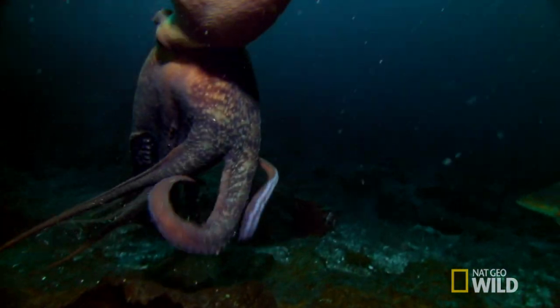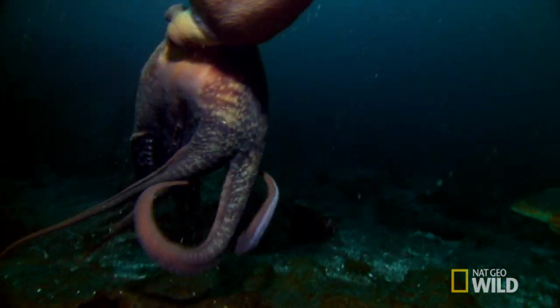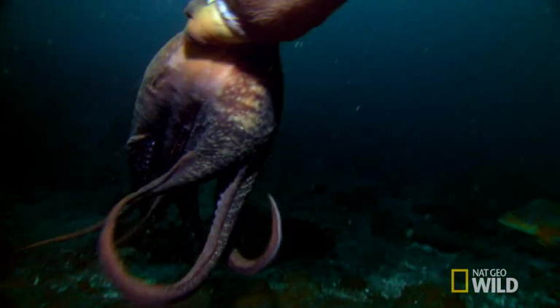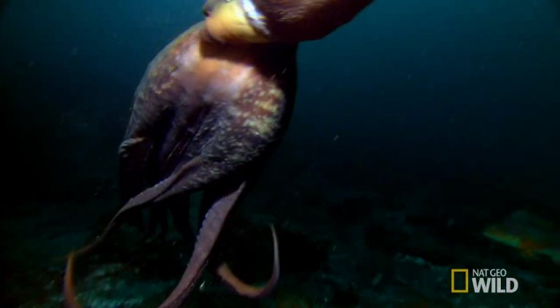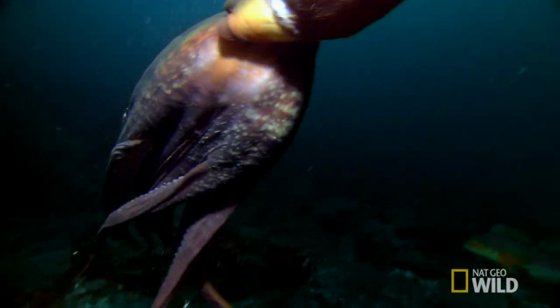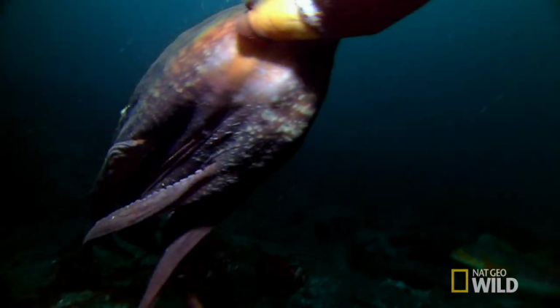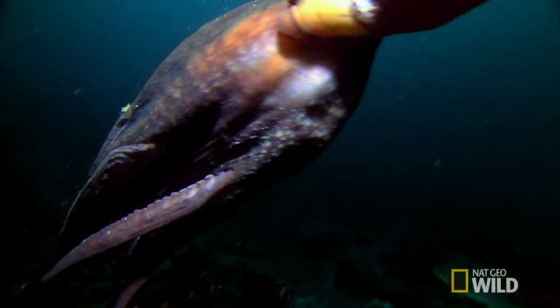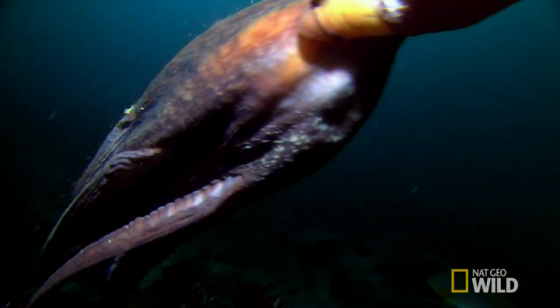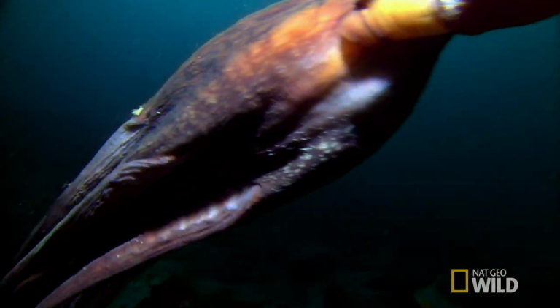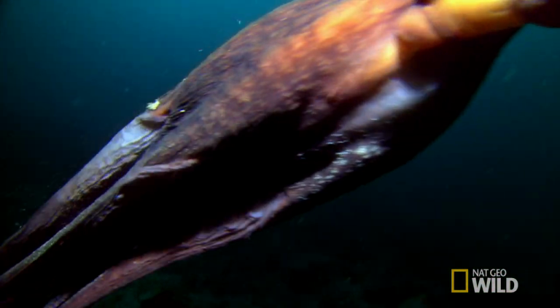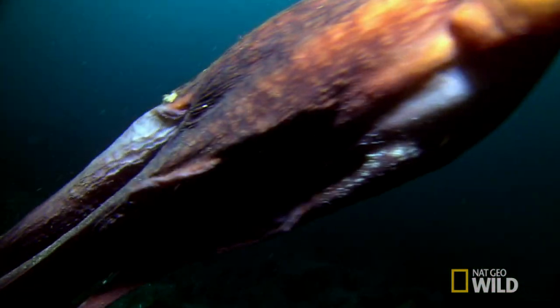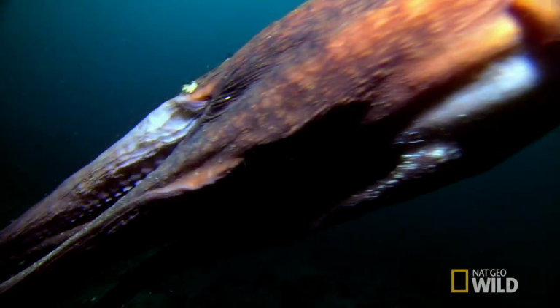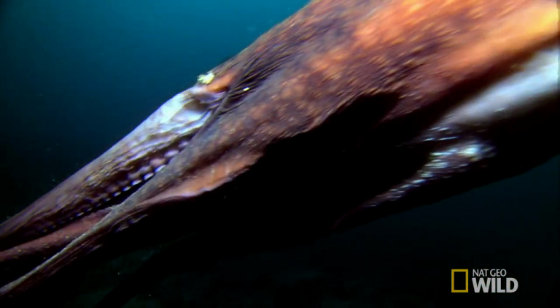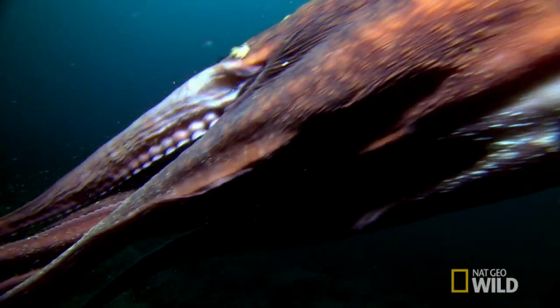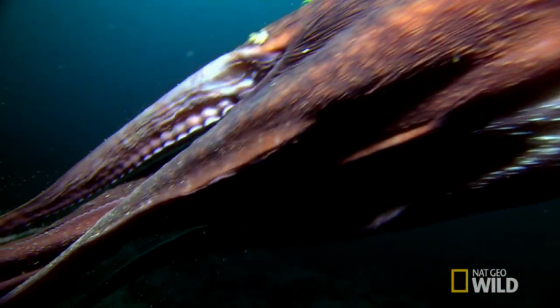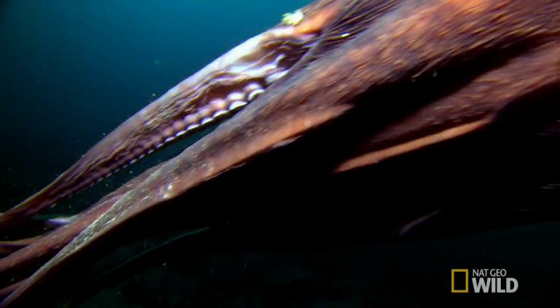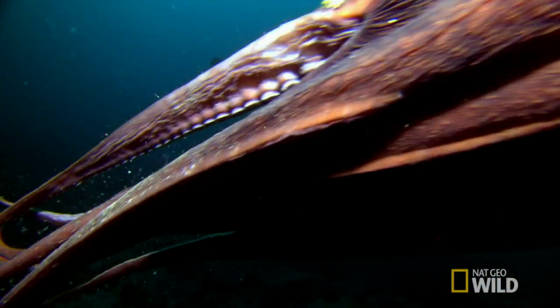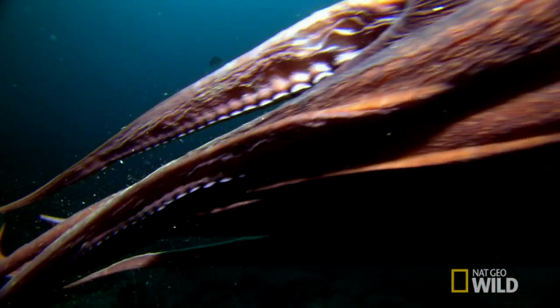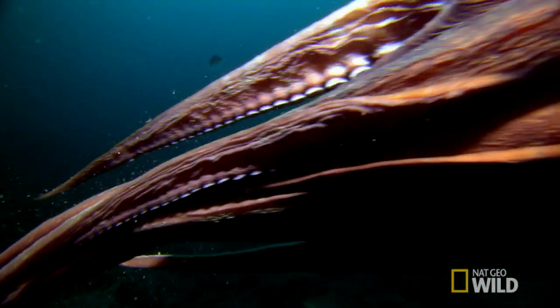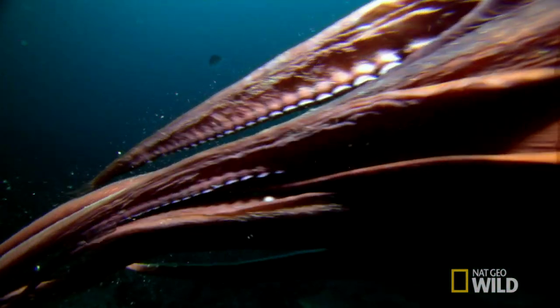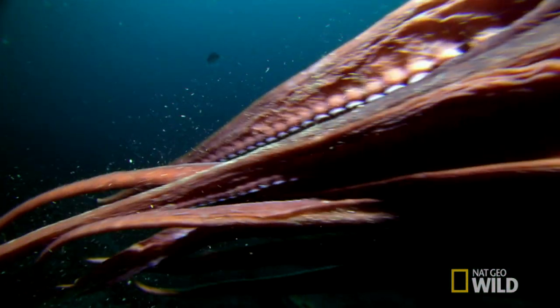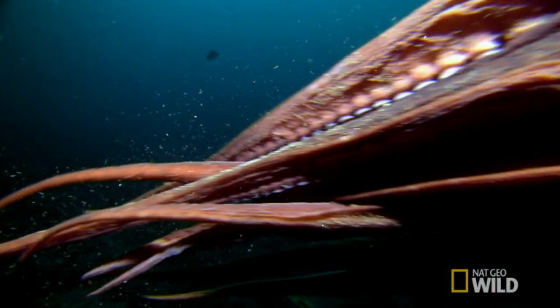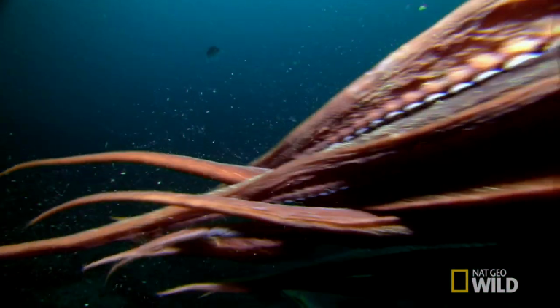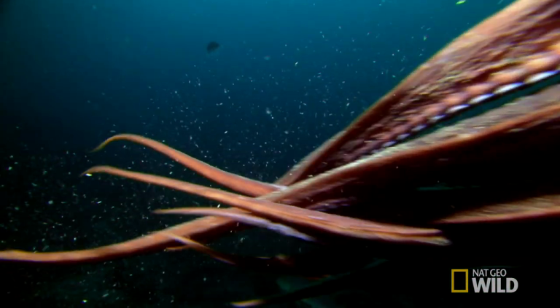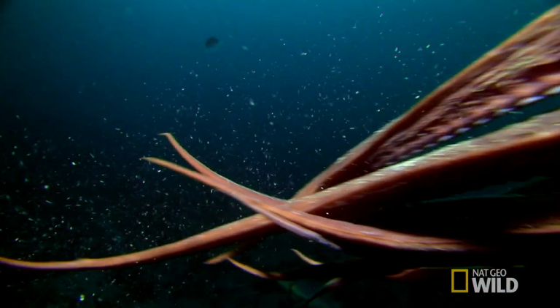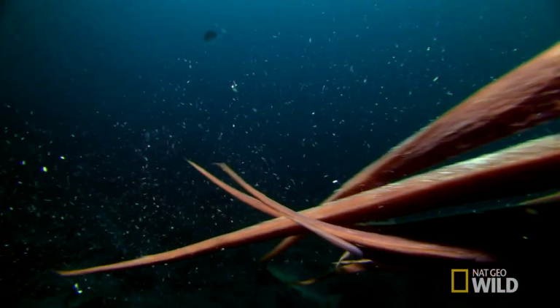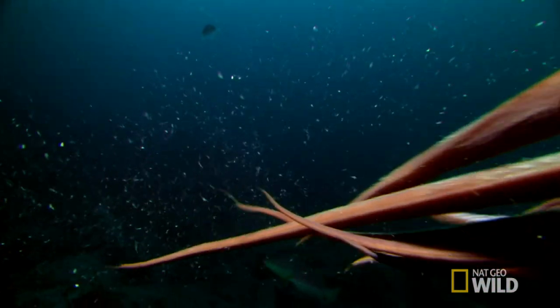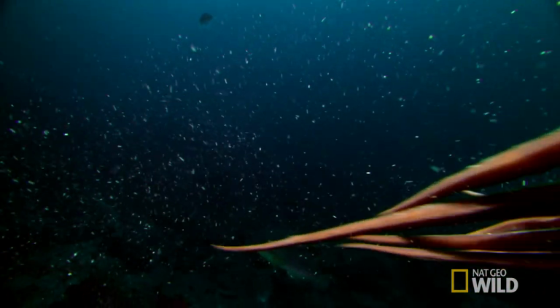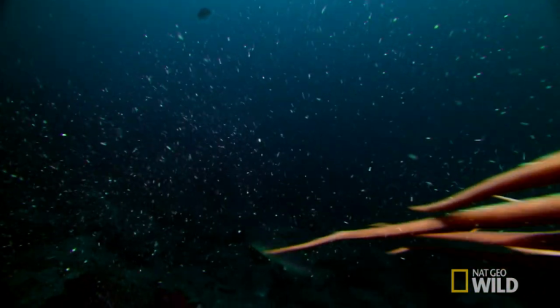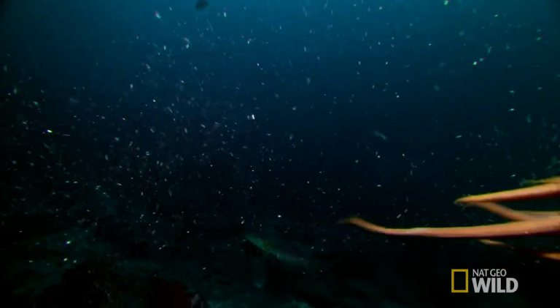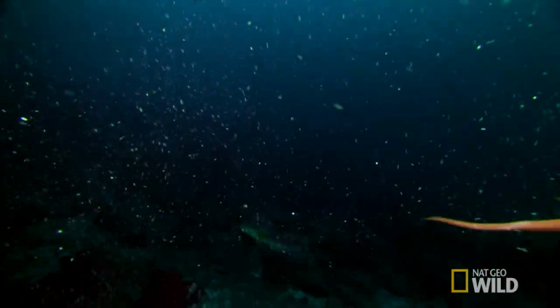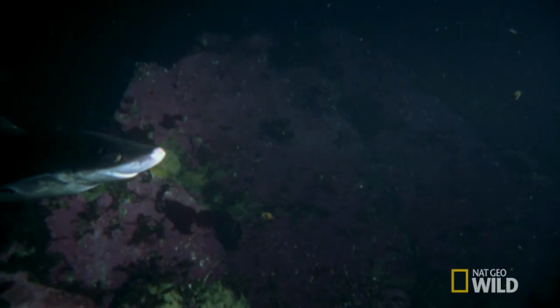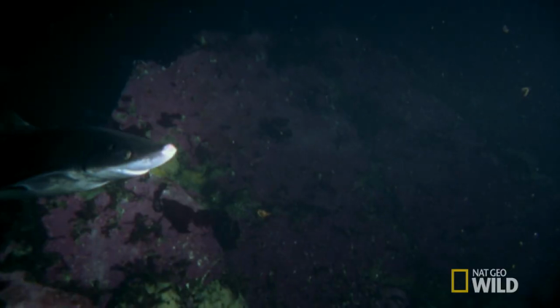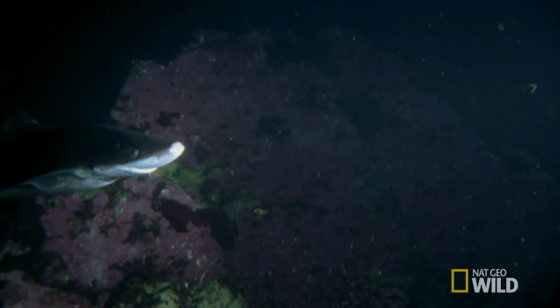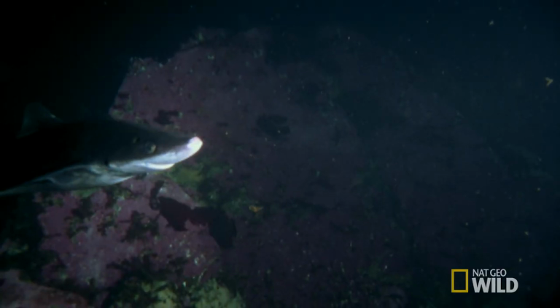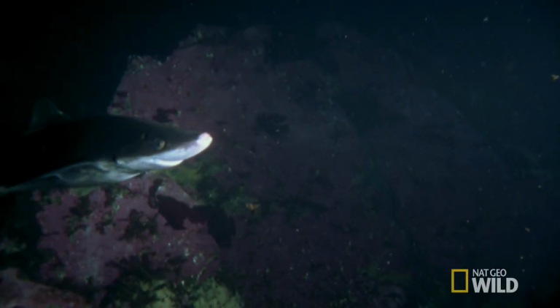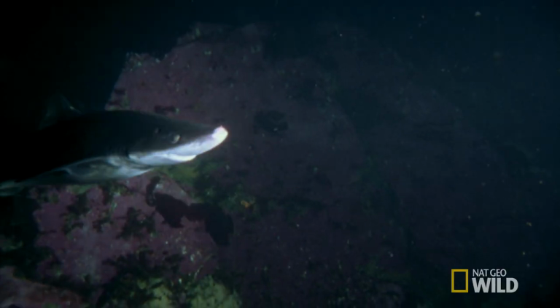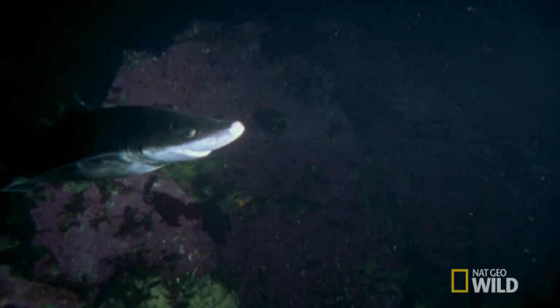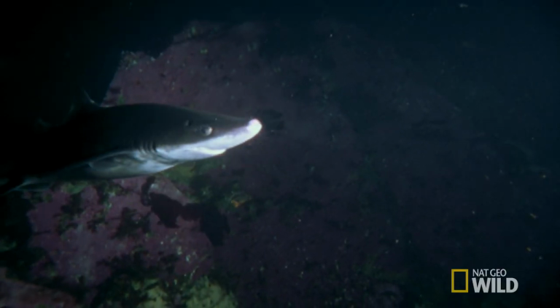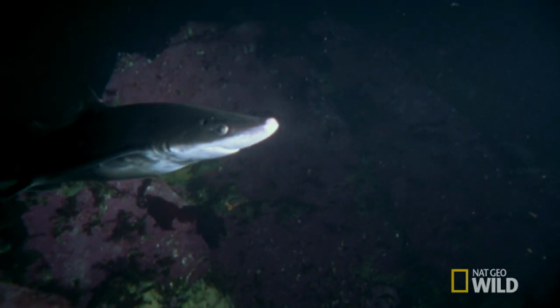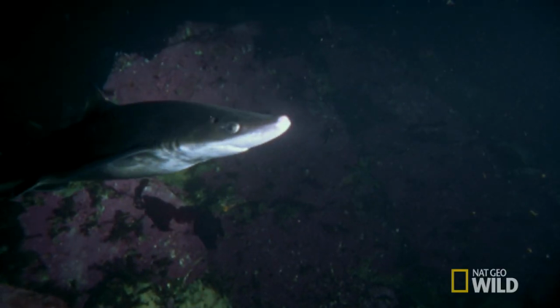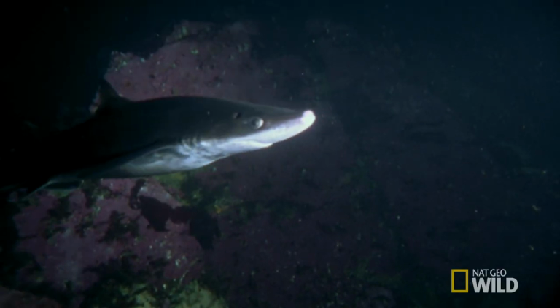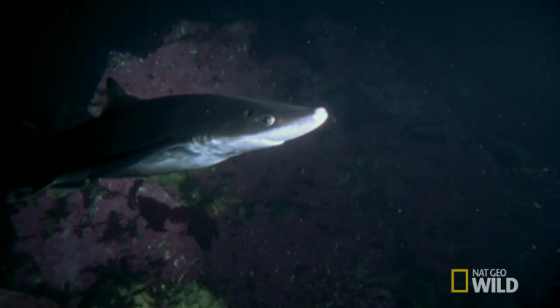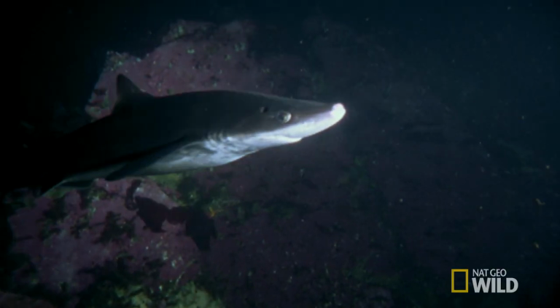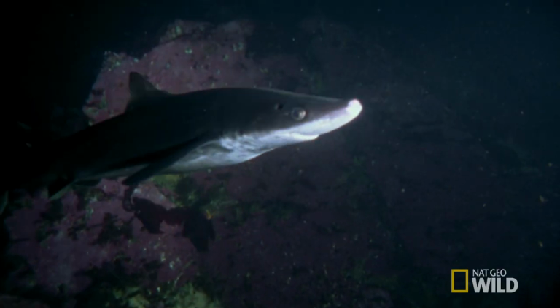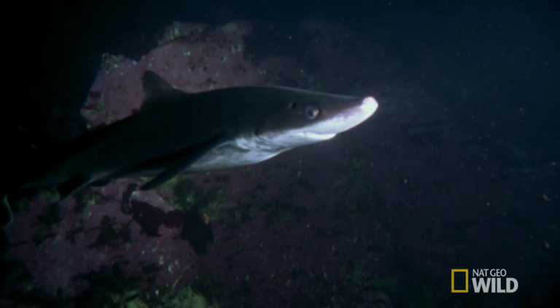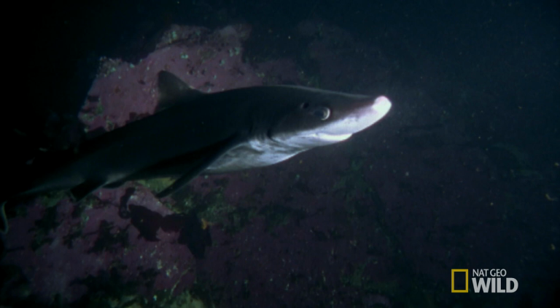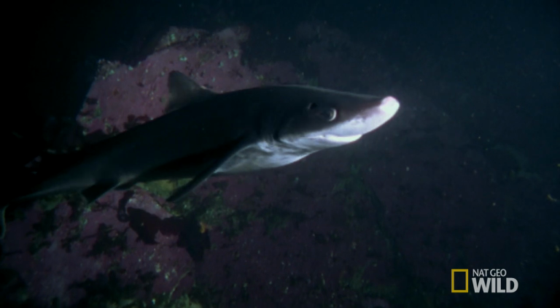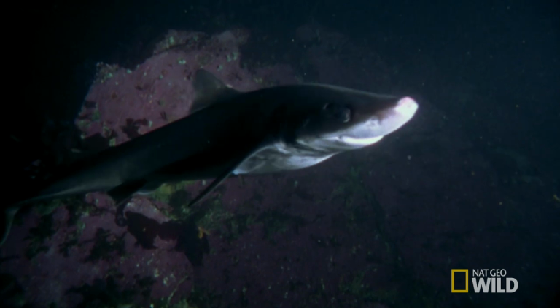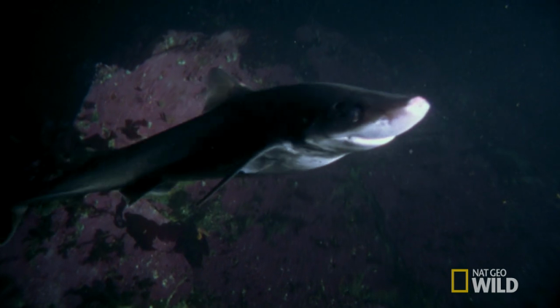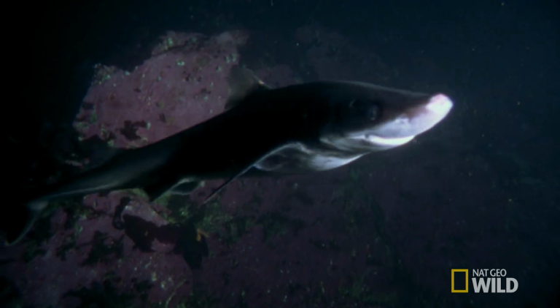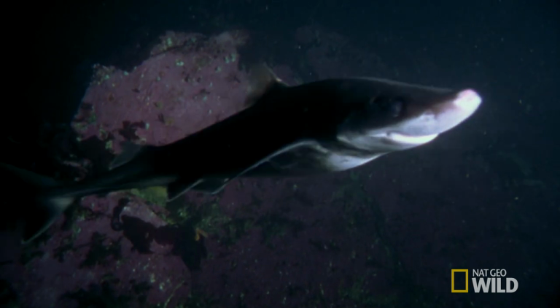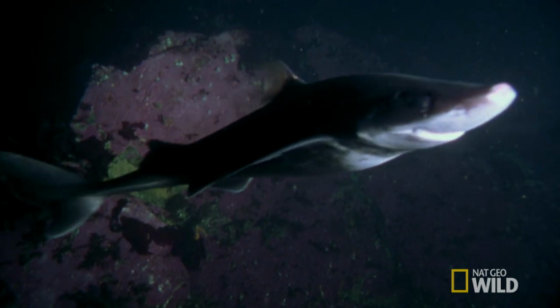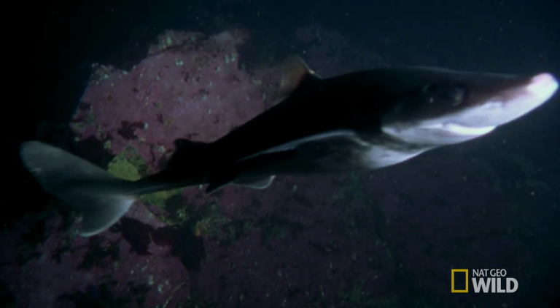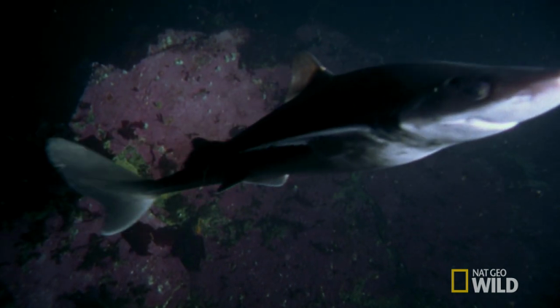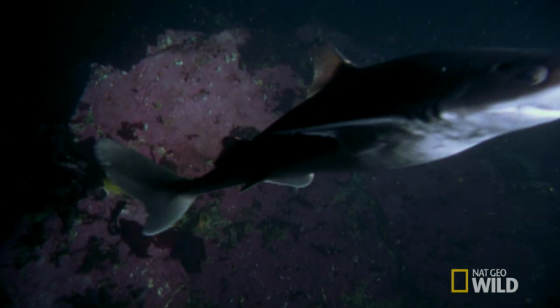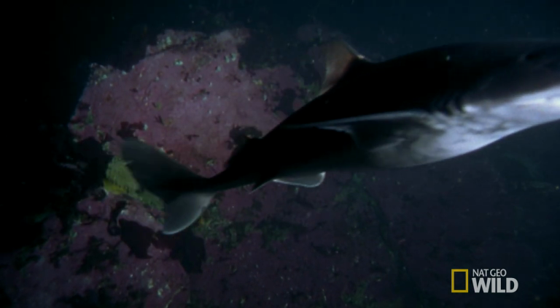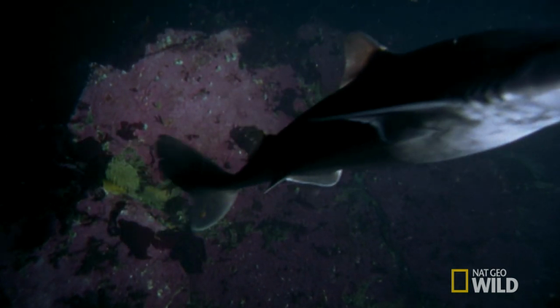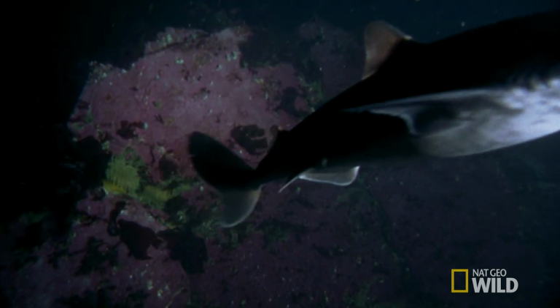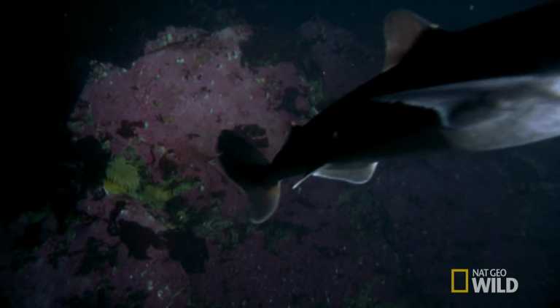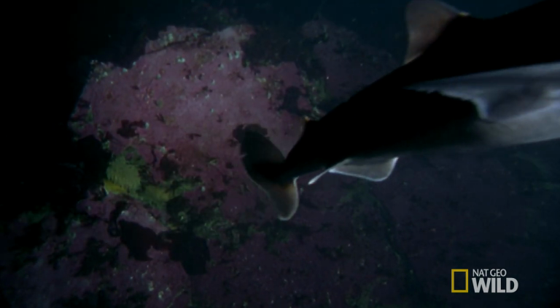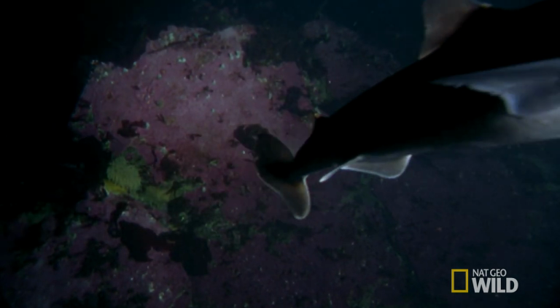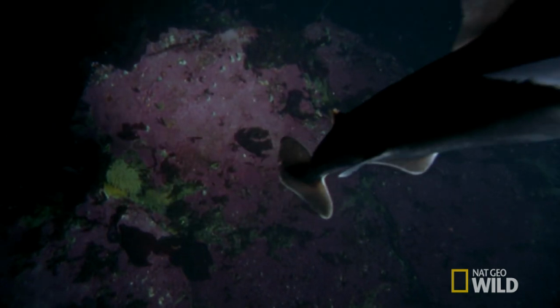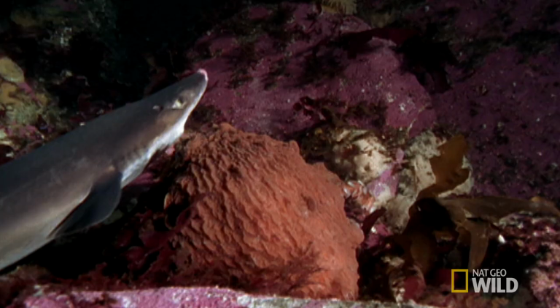But in an astonishing turn-up for the books, at the Seattle Aquarium, the exact same face-off plays out.